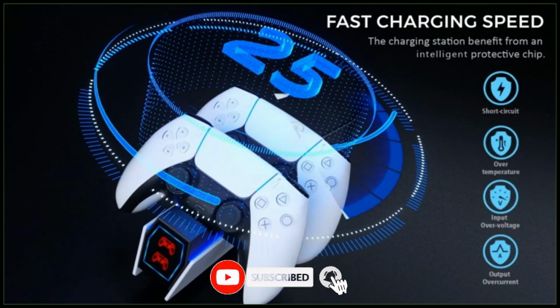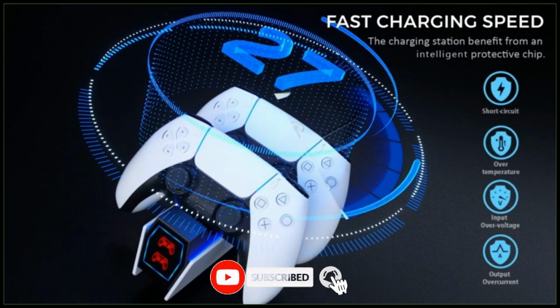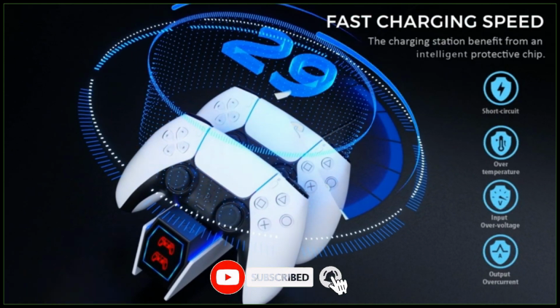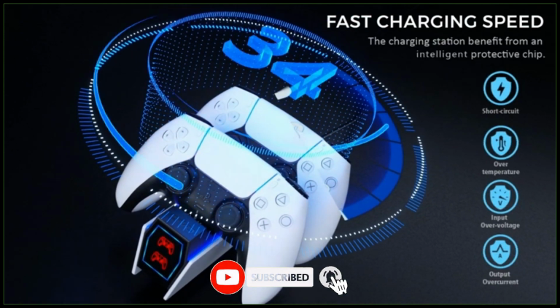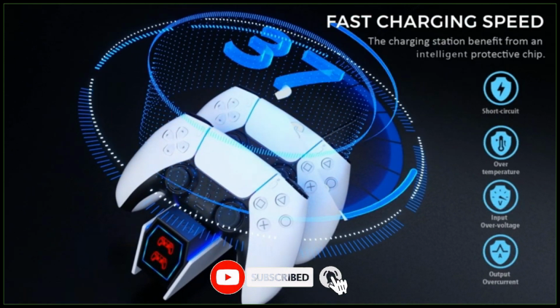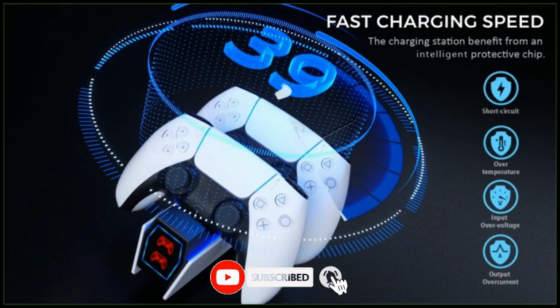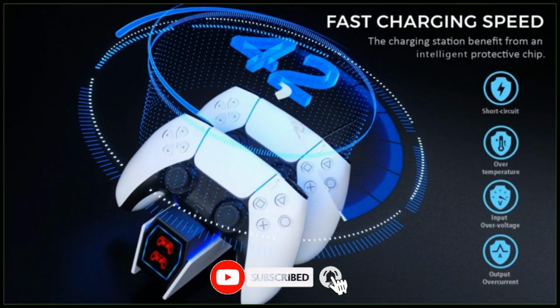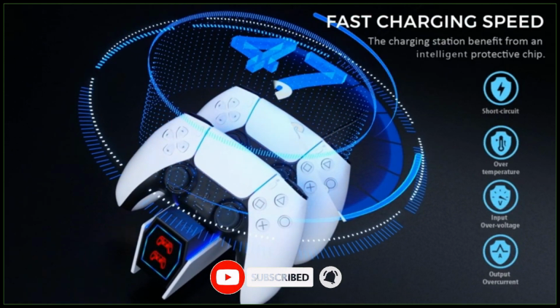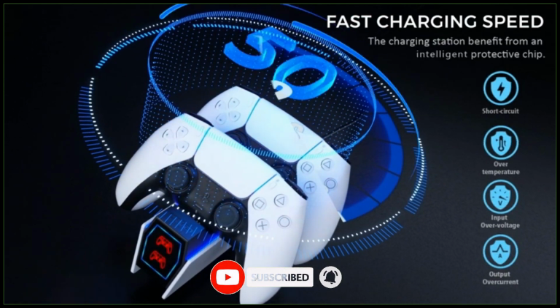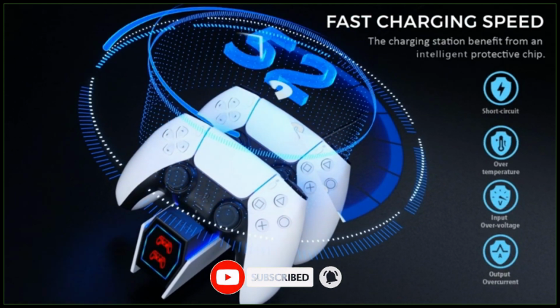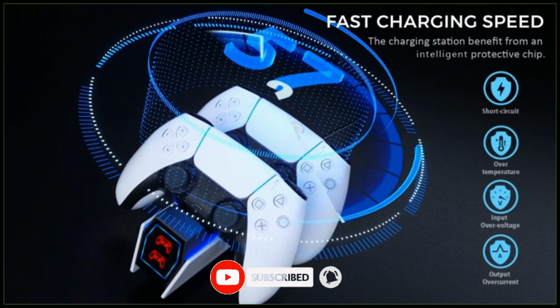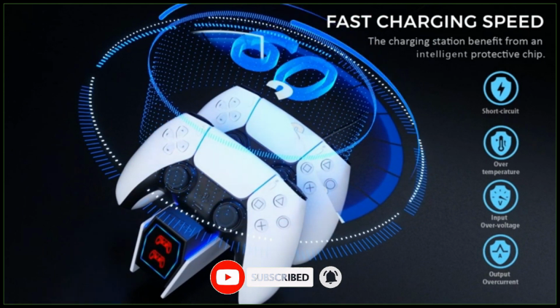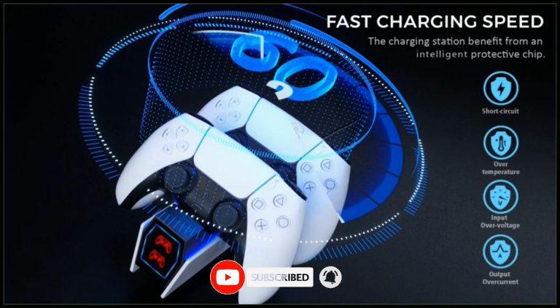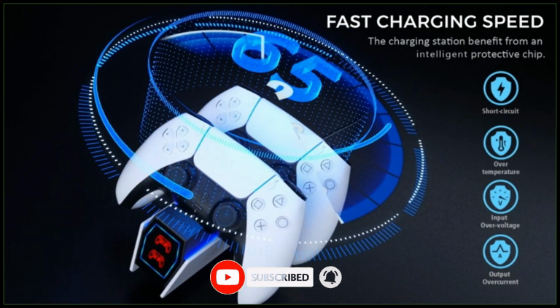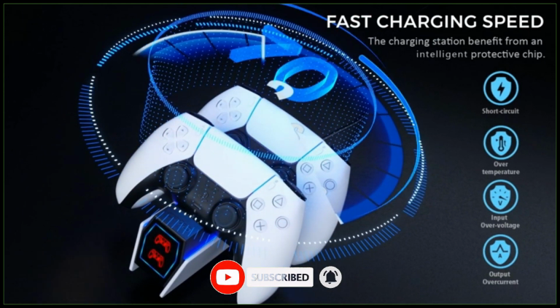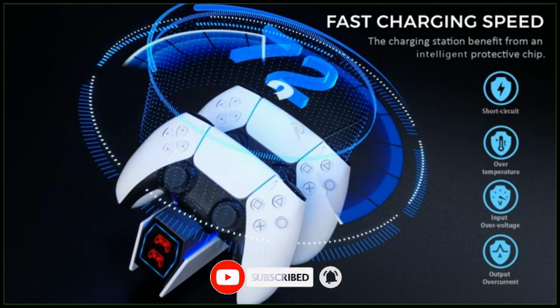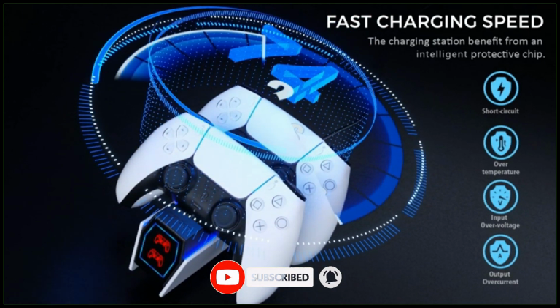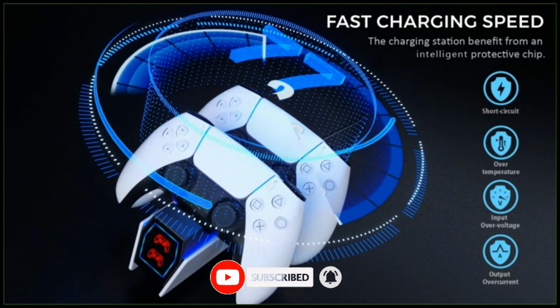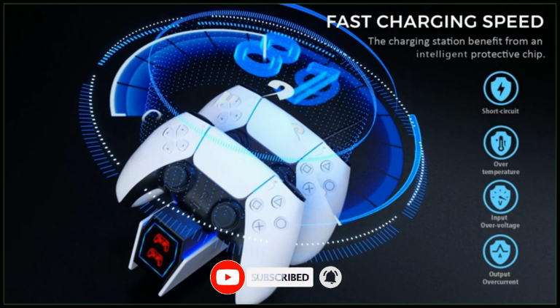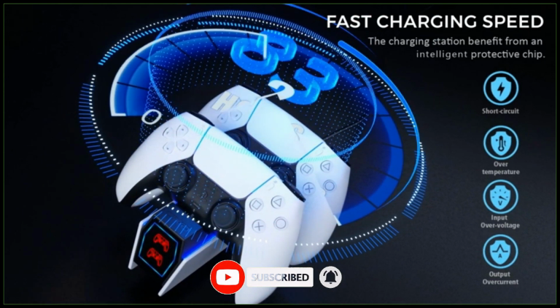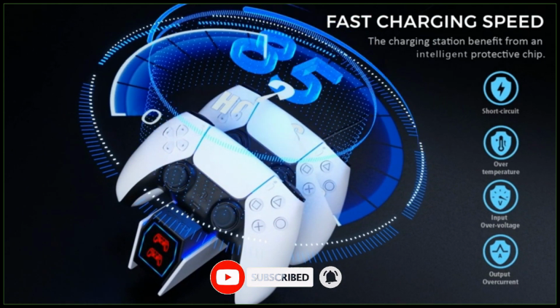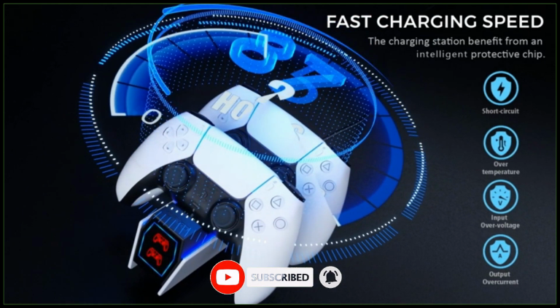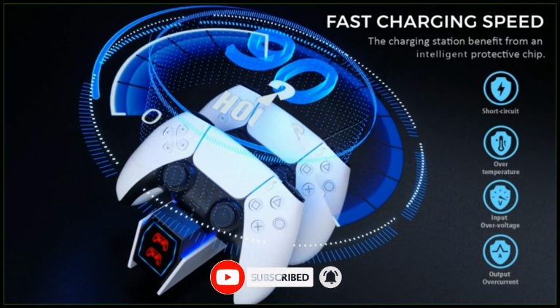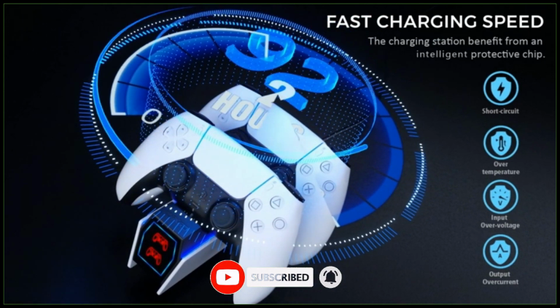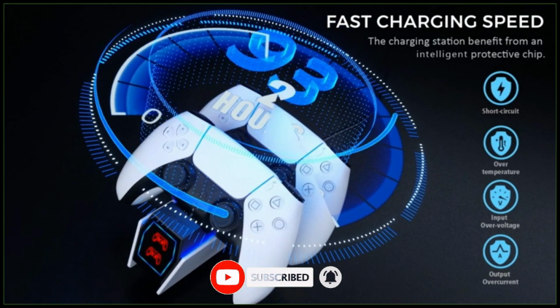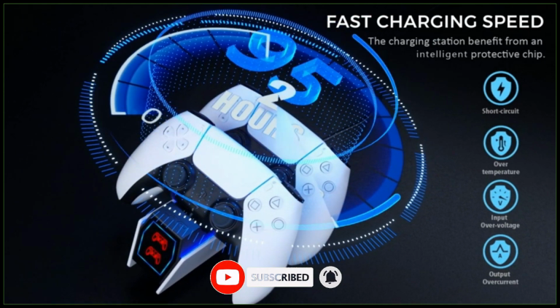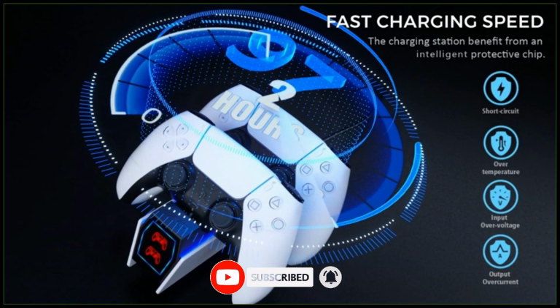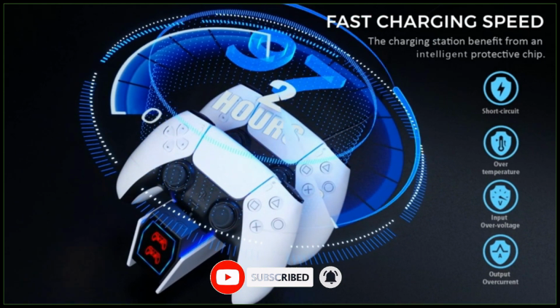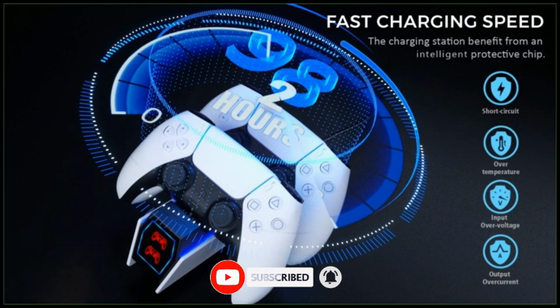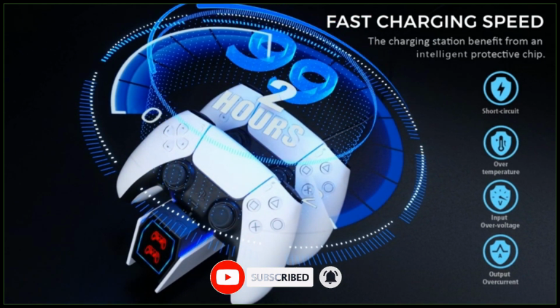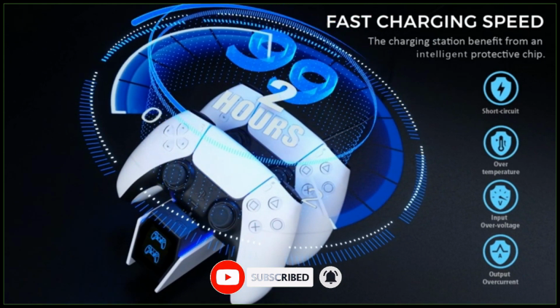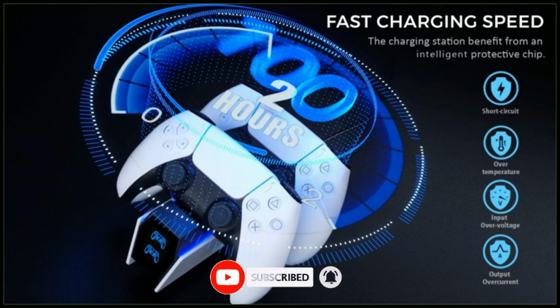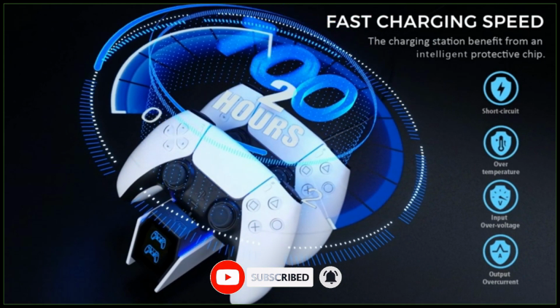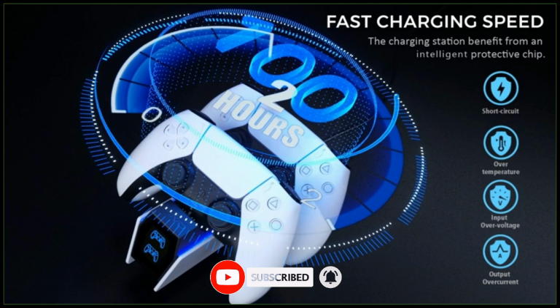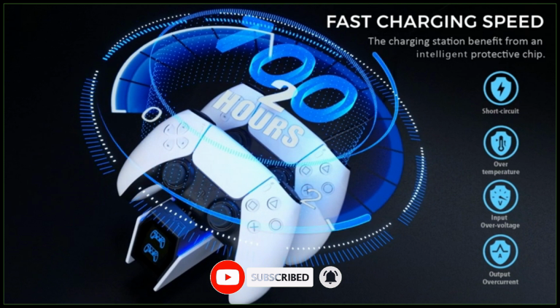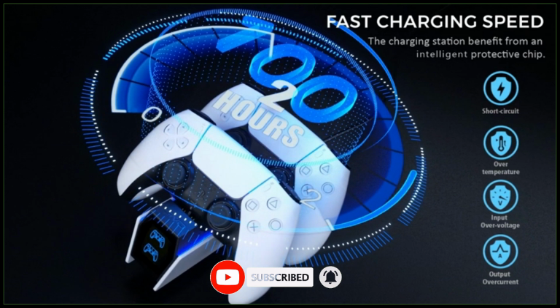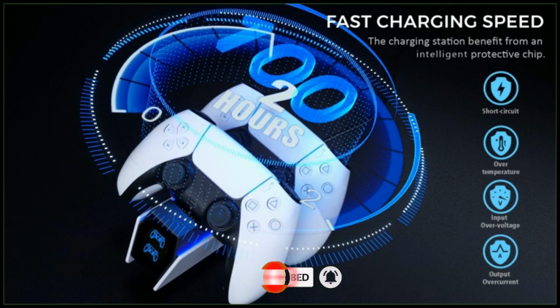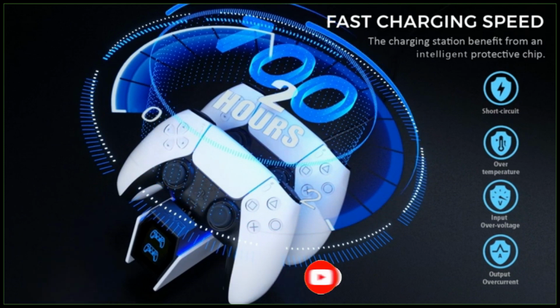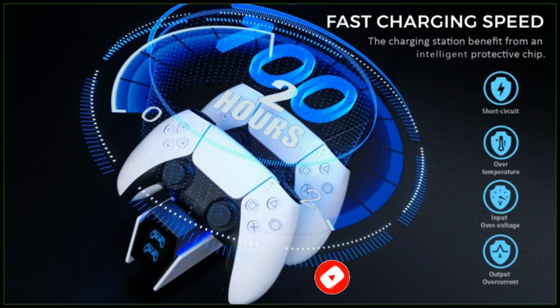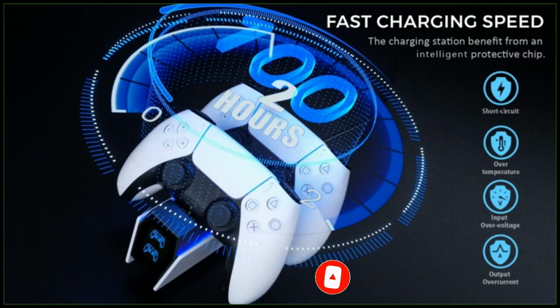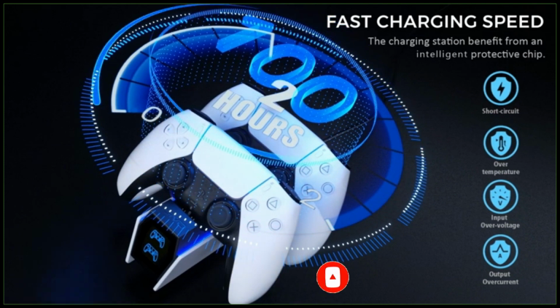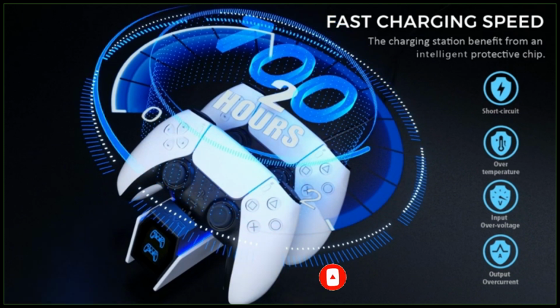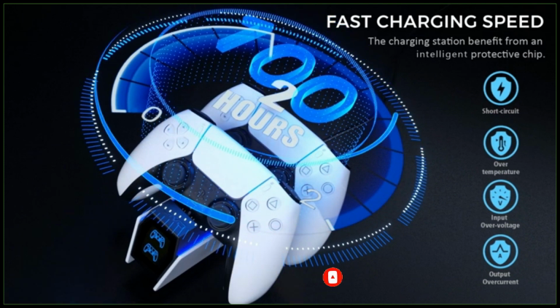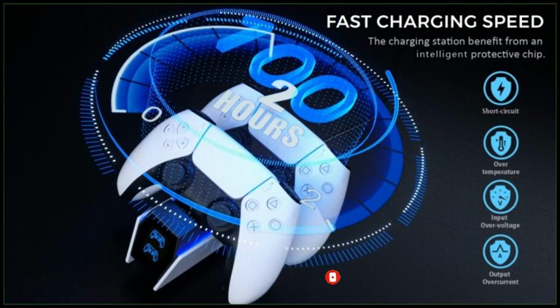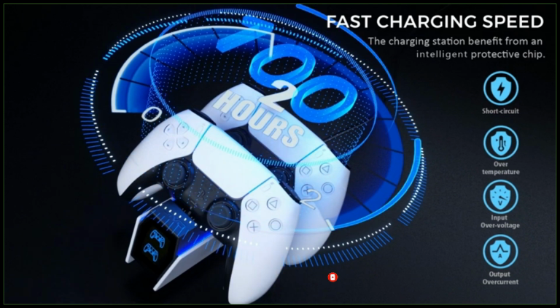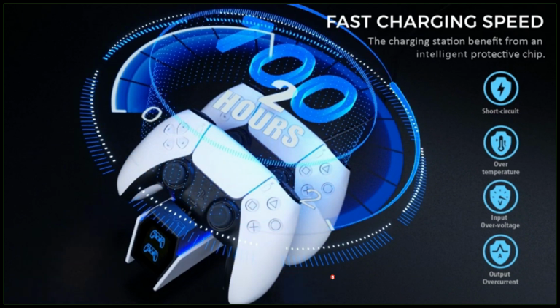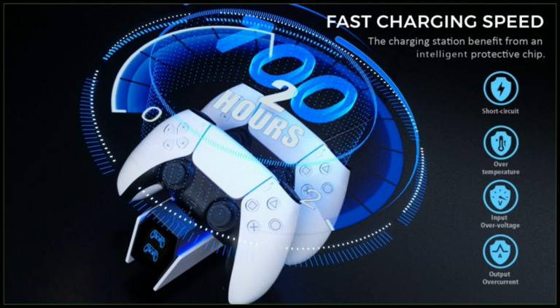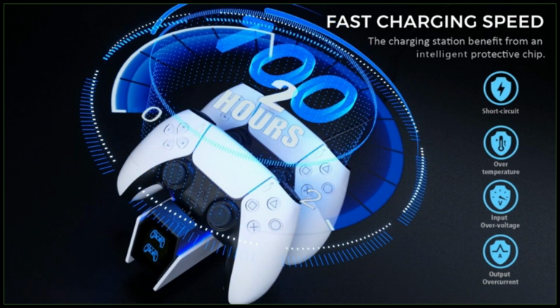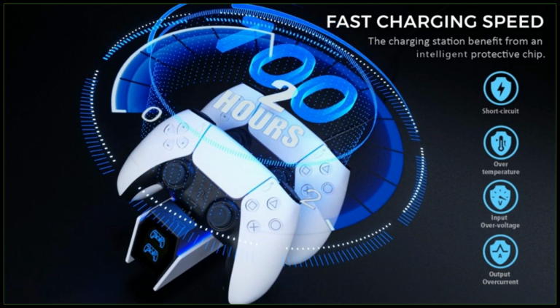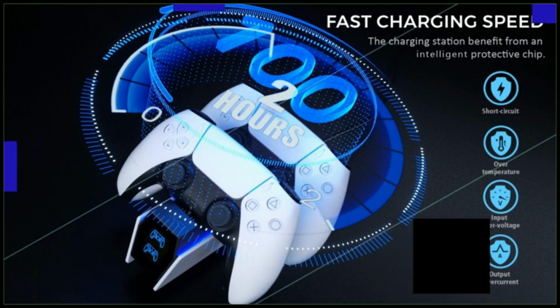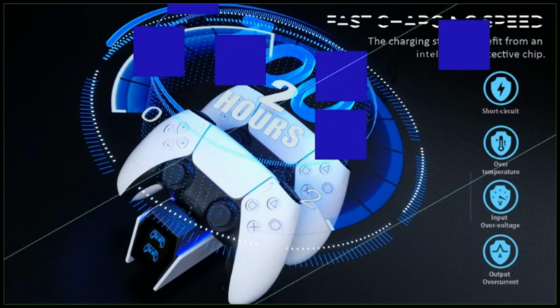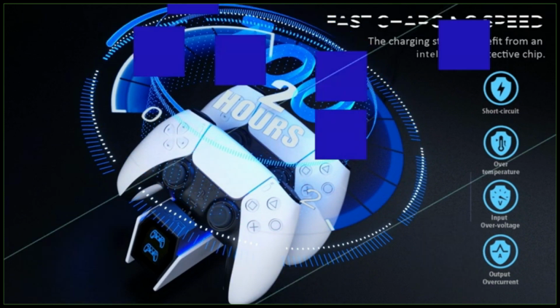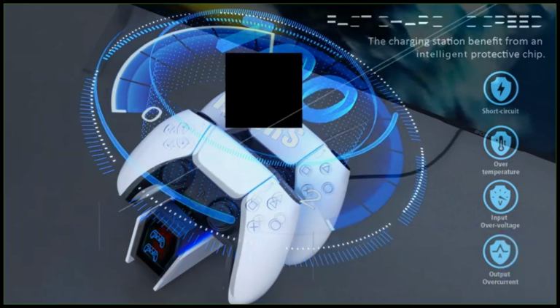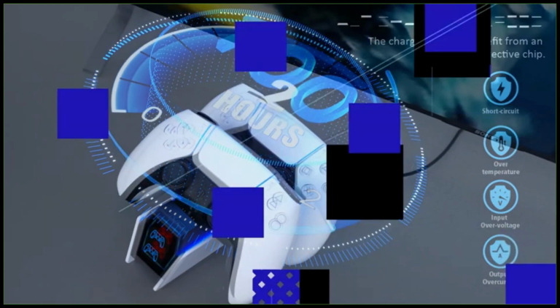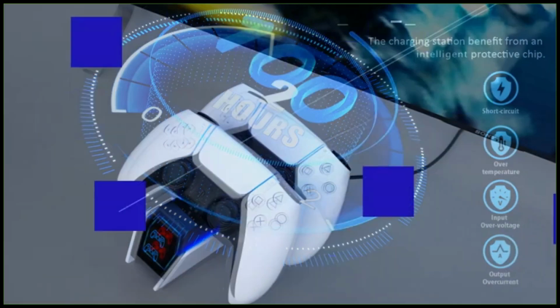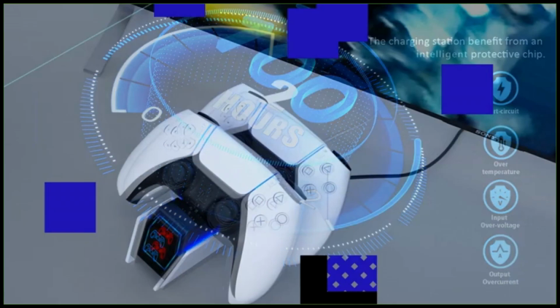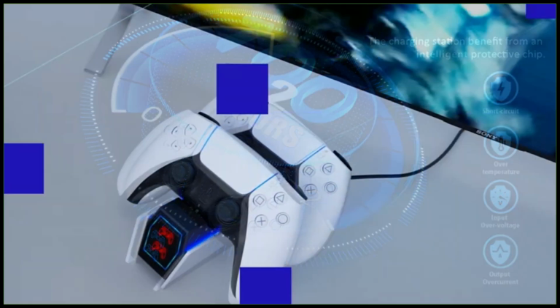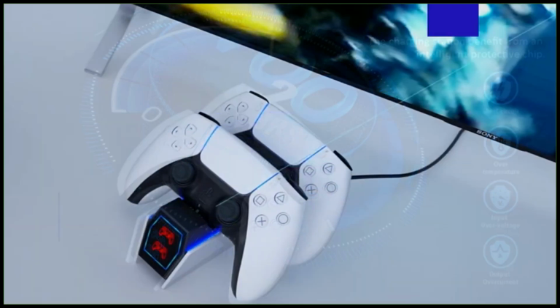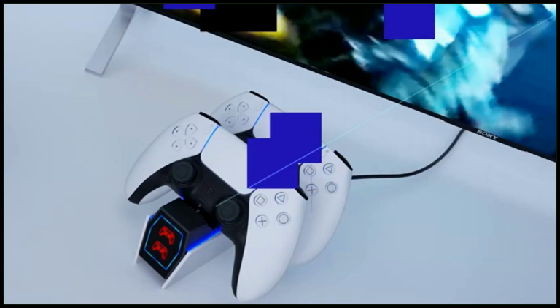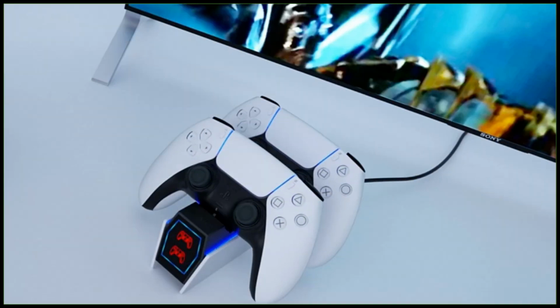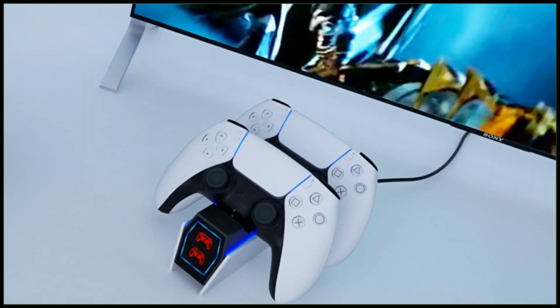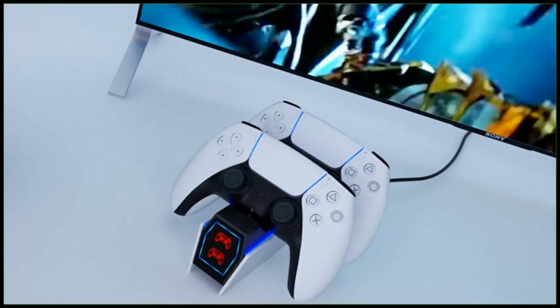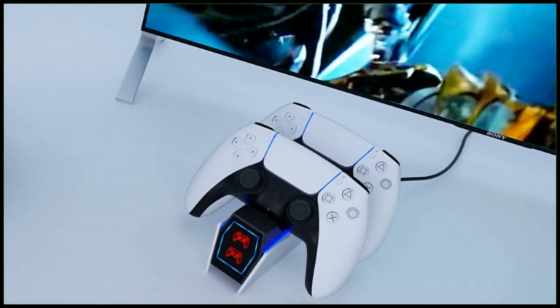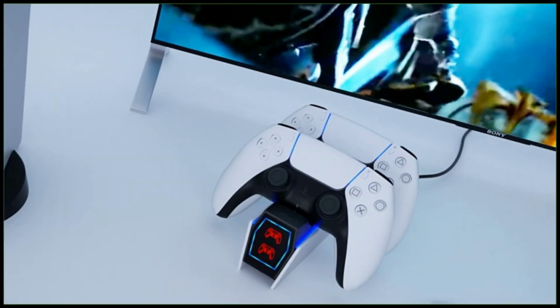For buying options and more information about this PS5 controller charger station, check the links in the video description.